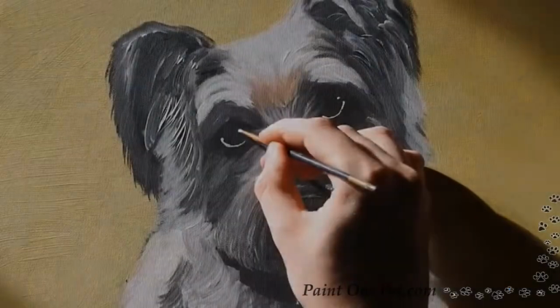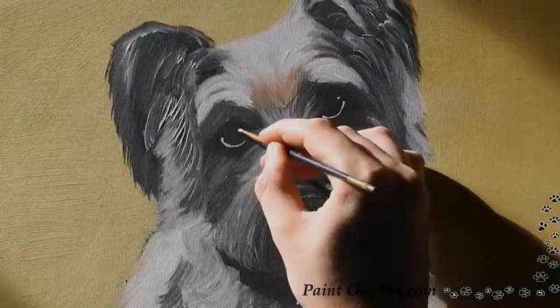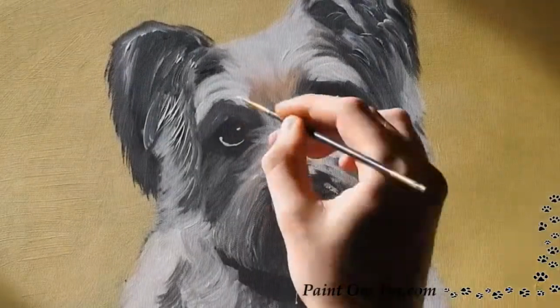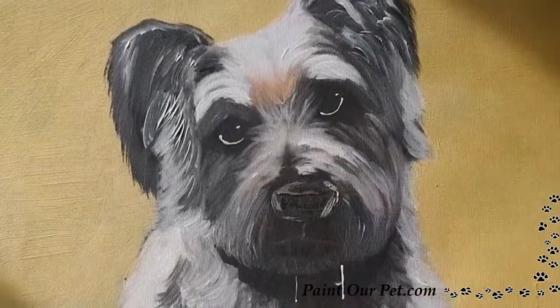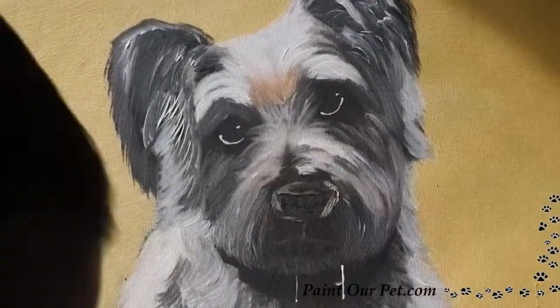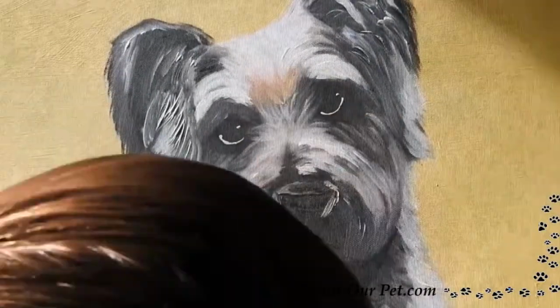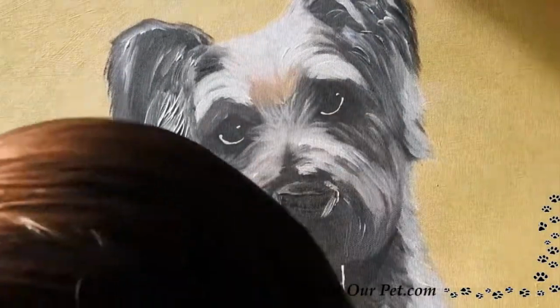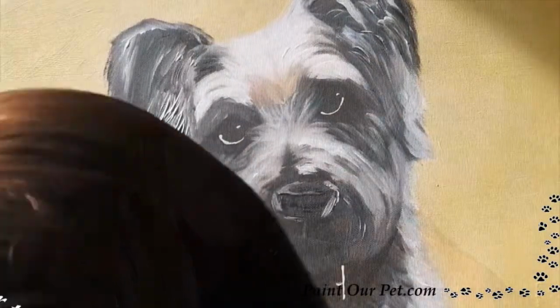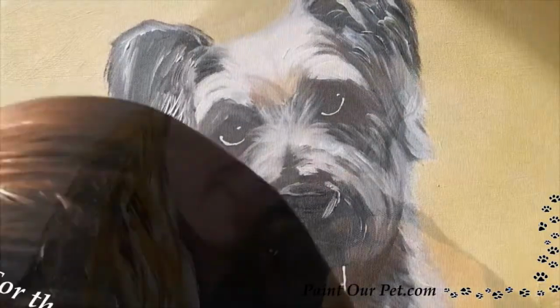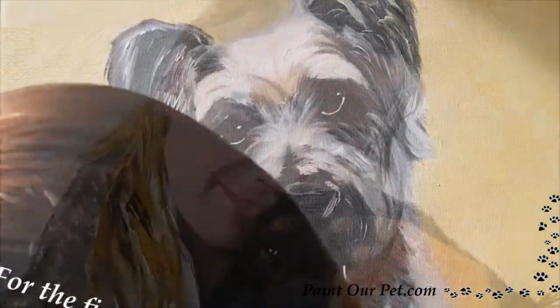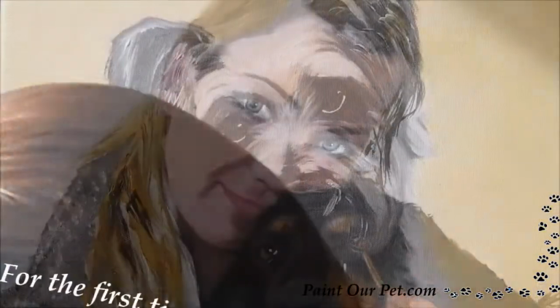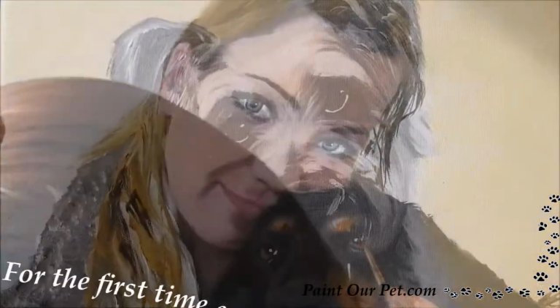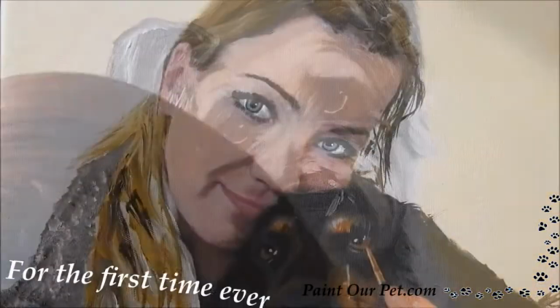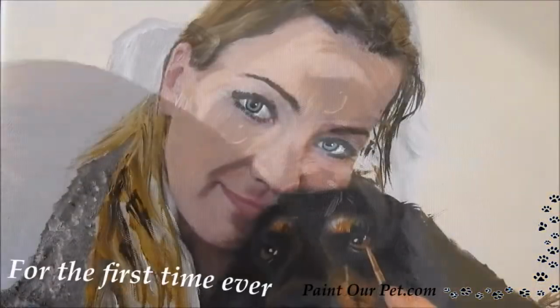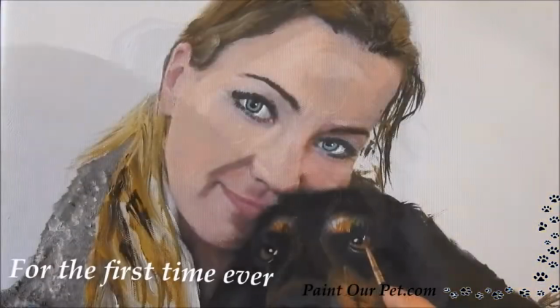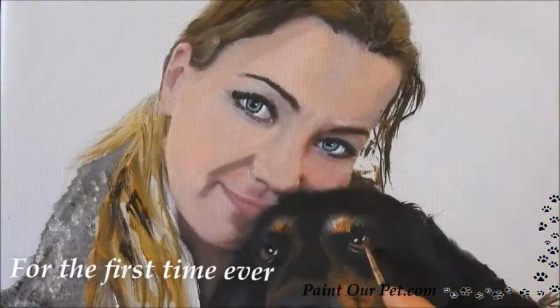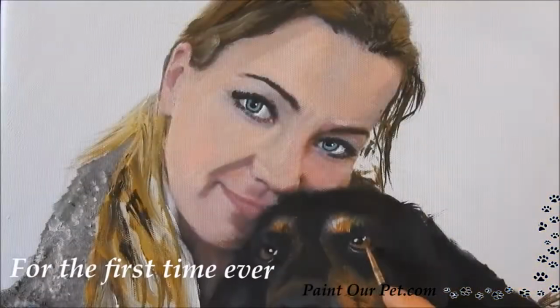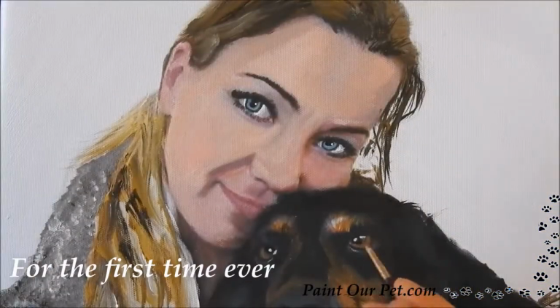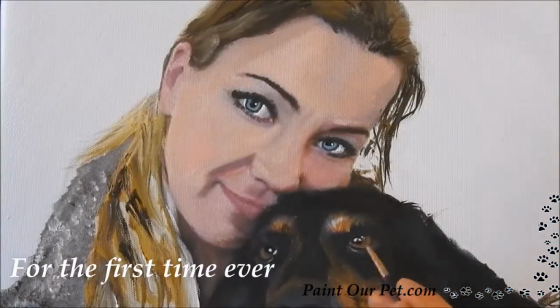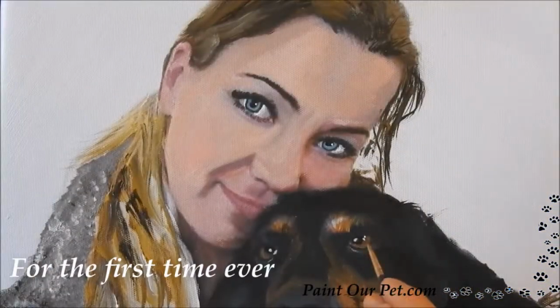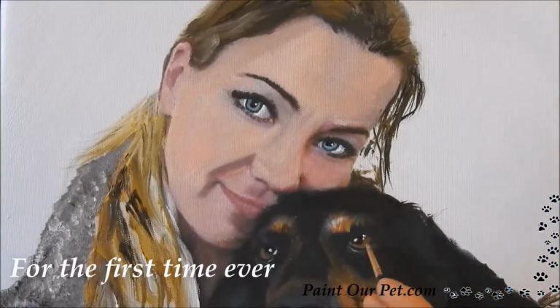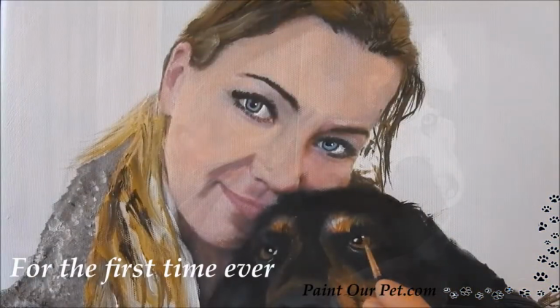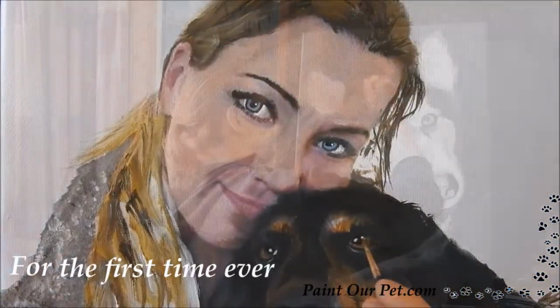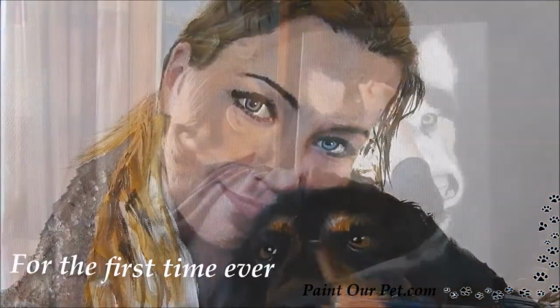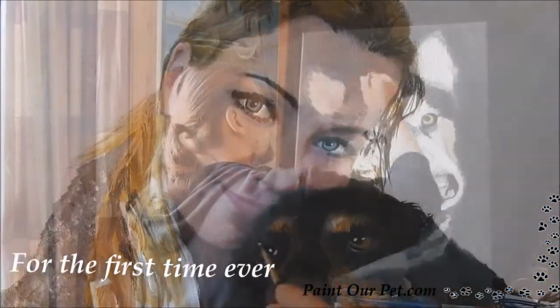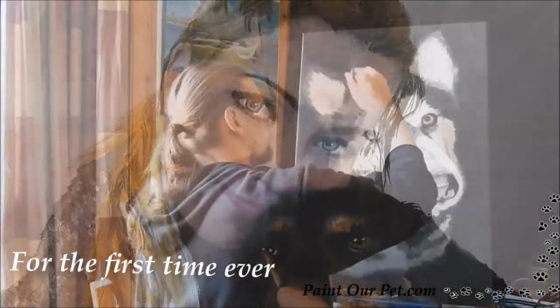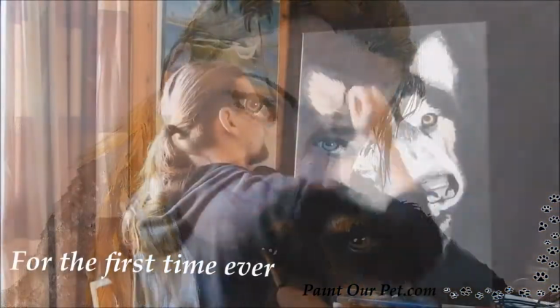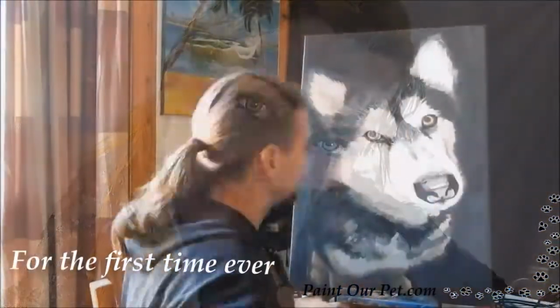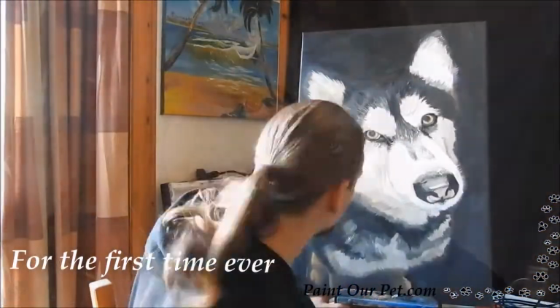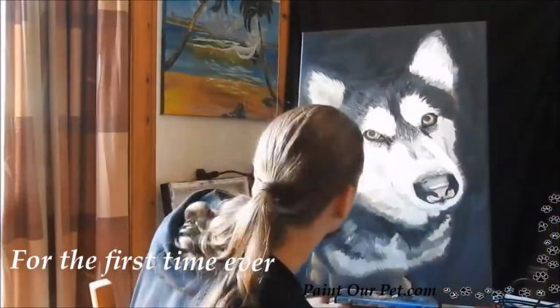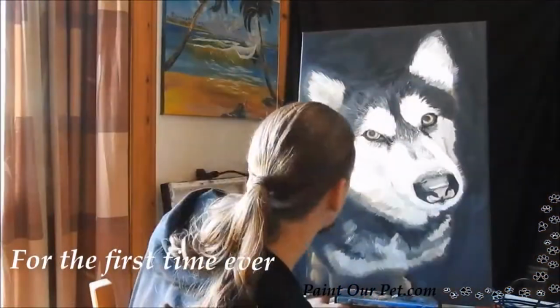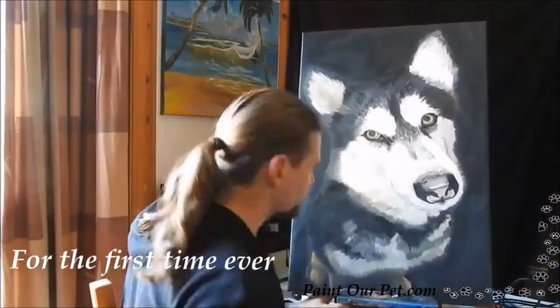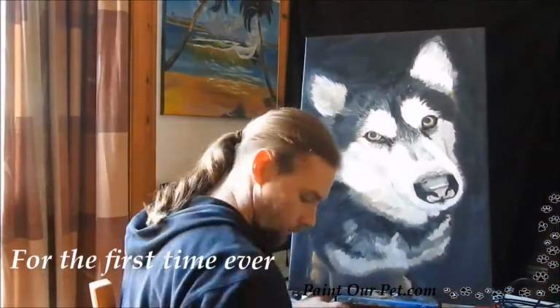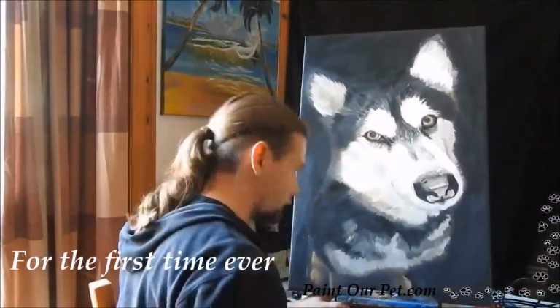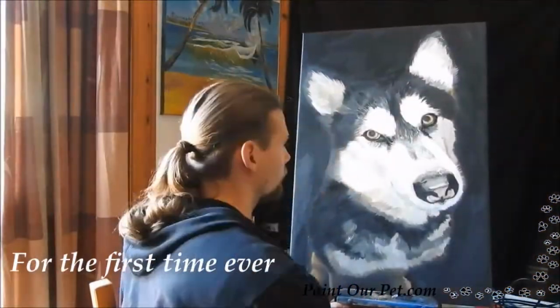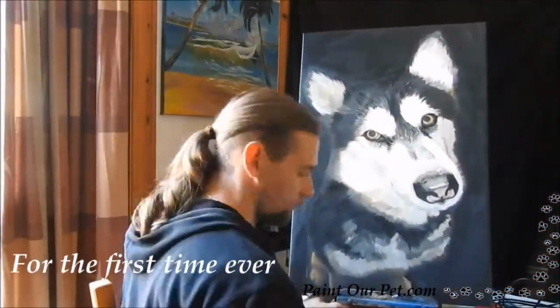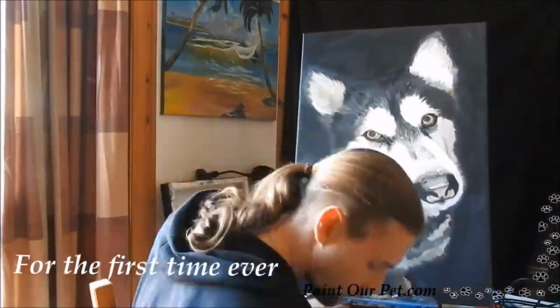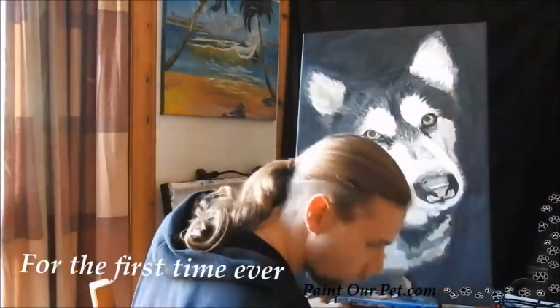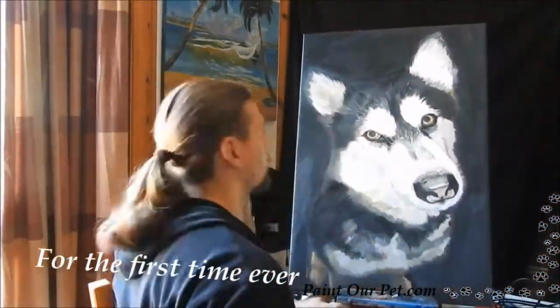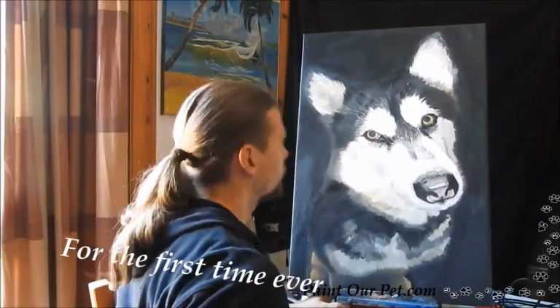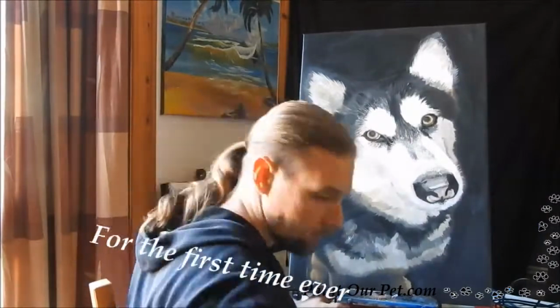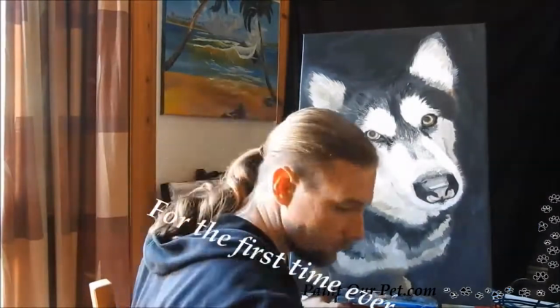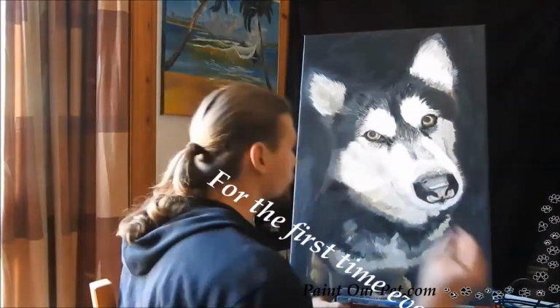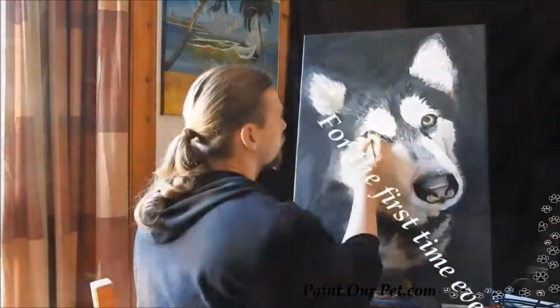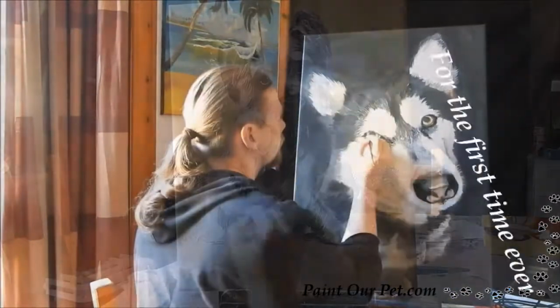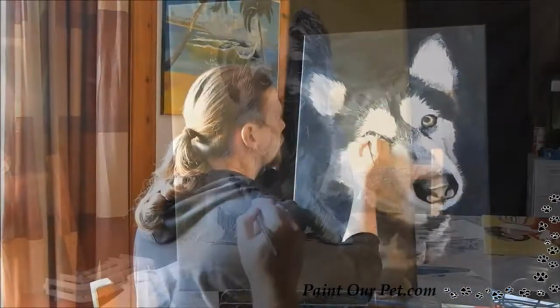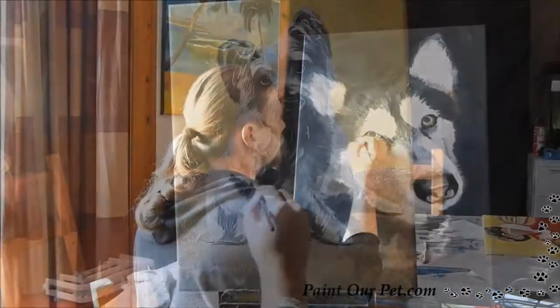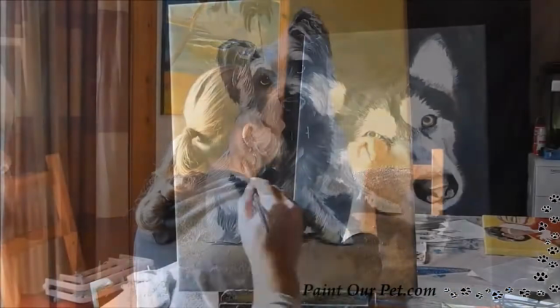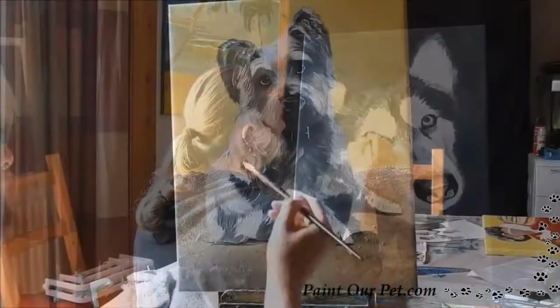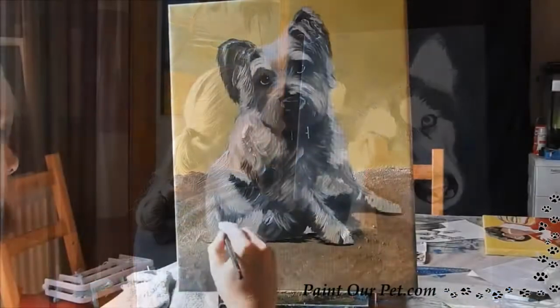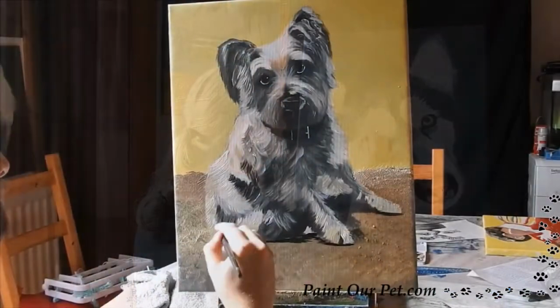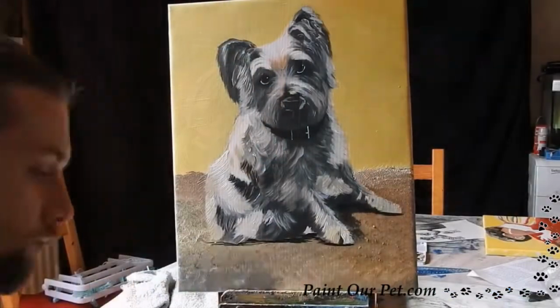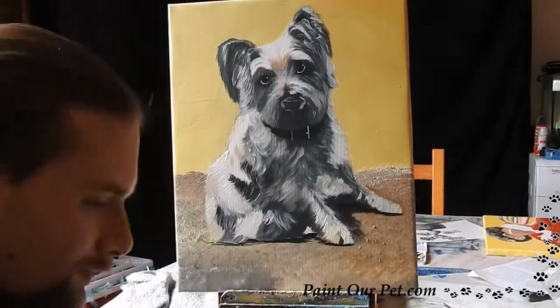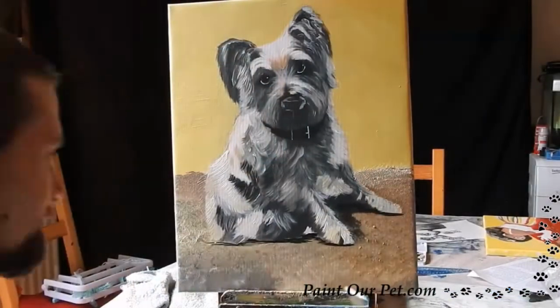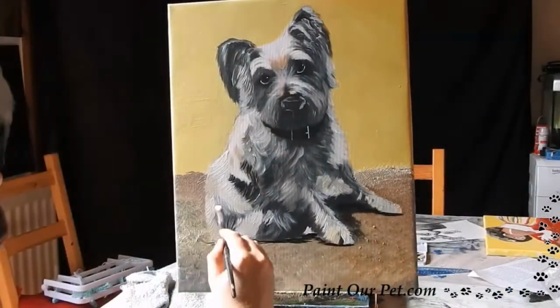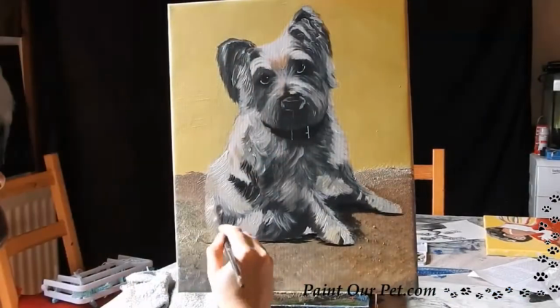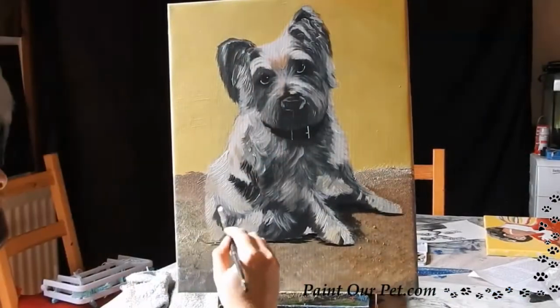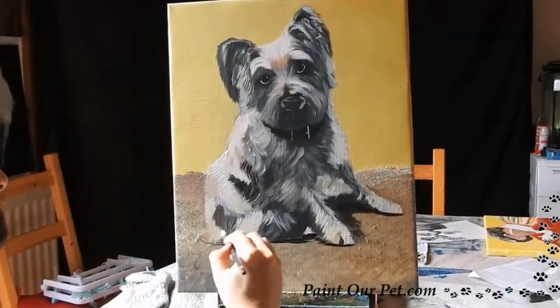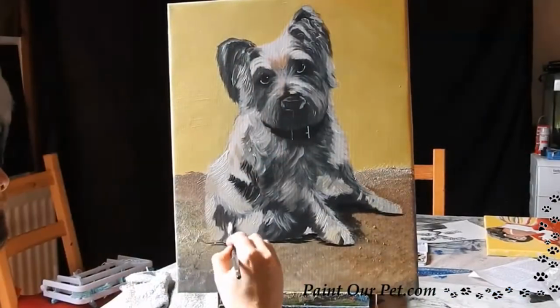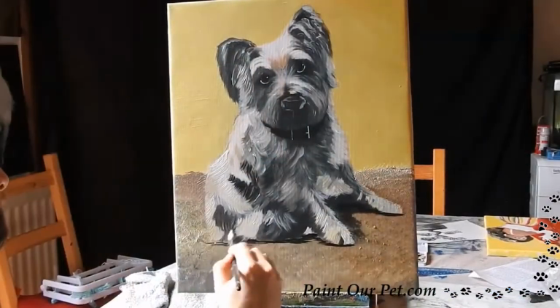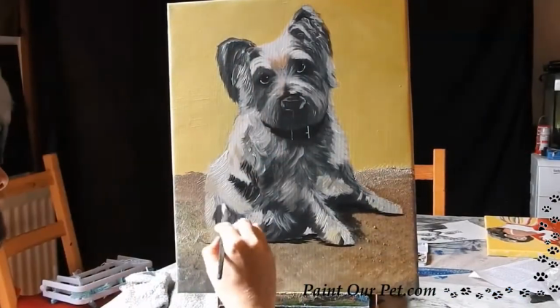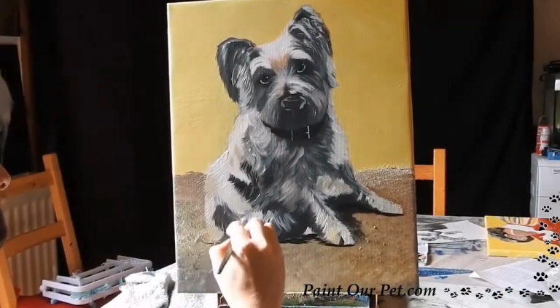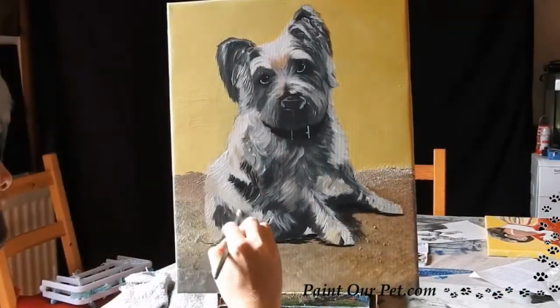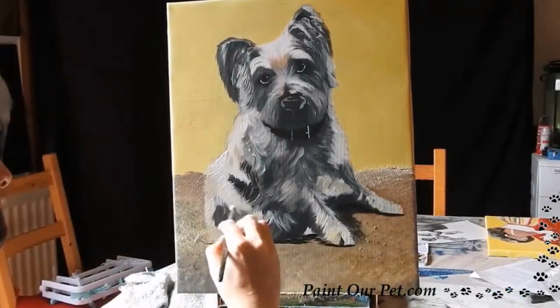Have you ever wanted an absolutely stunning portrait of your pet? Your beloved fur baby? Well, you've come to the right place.